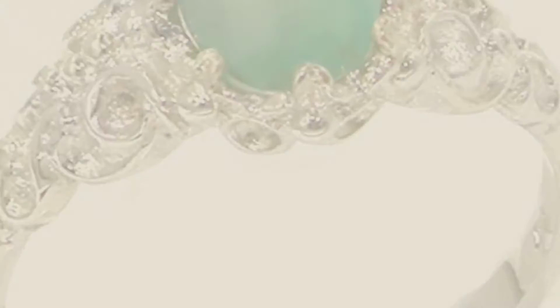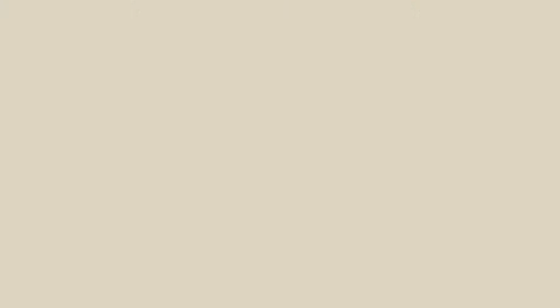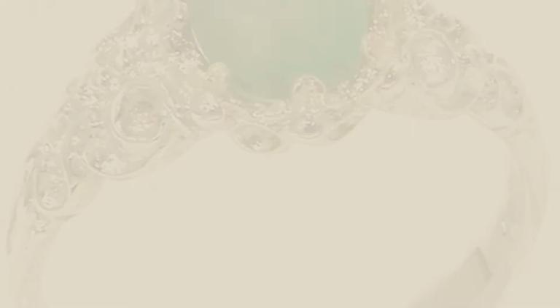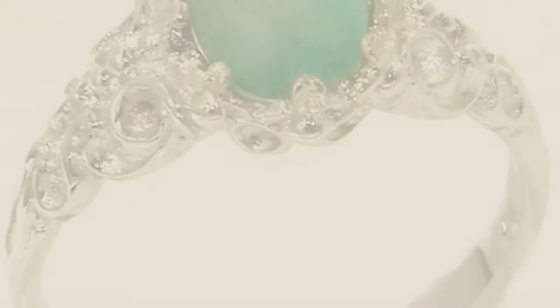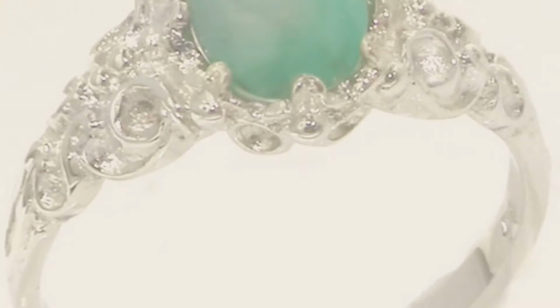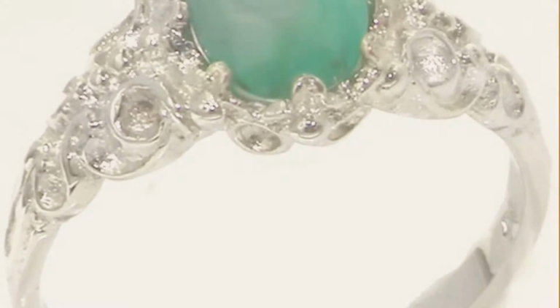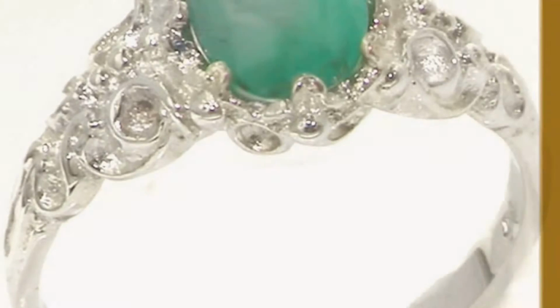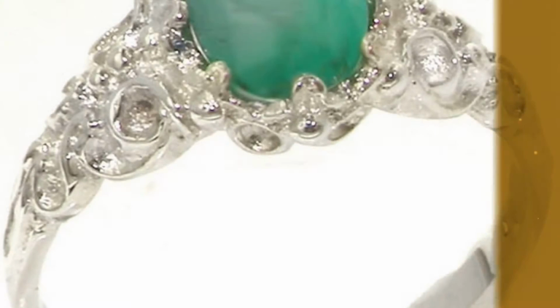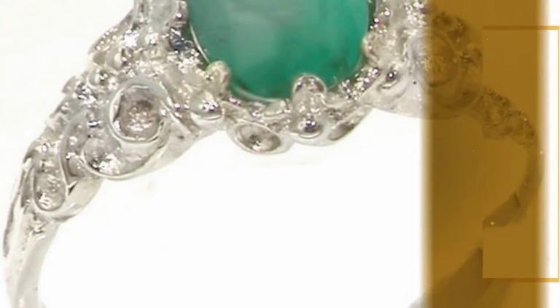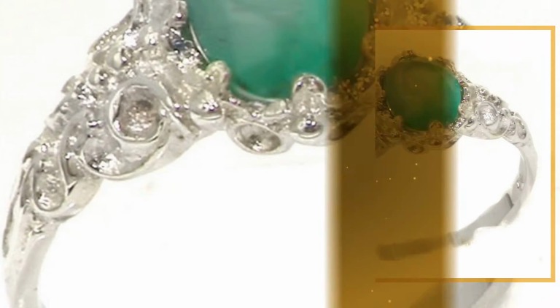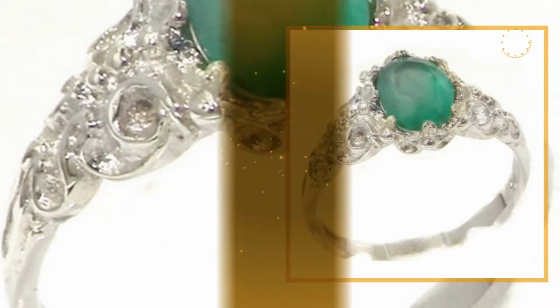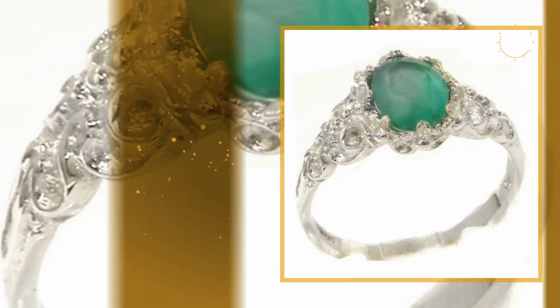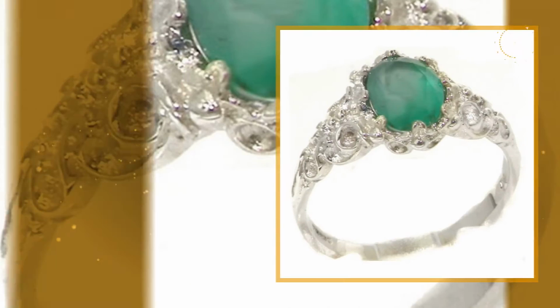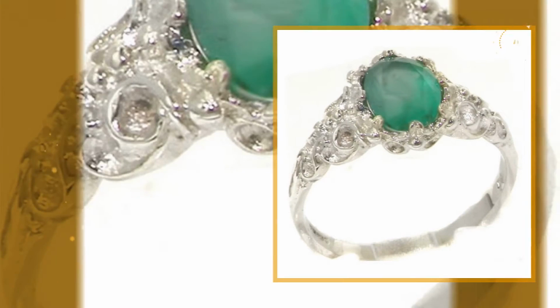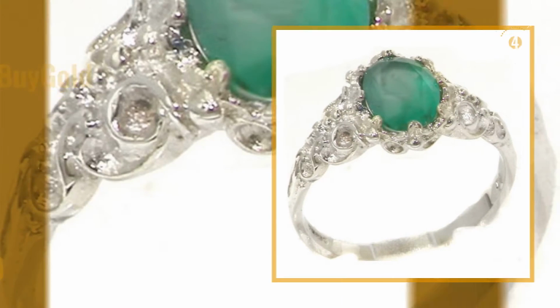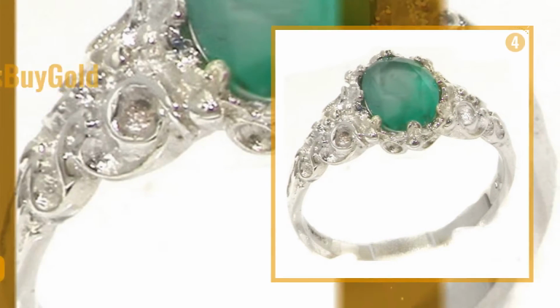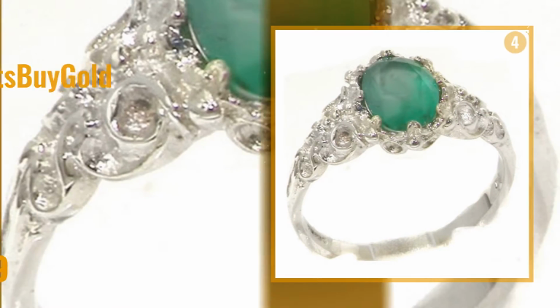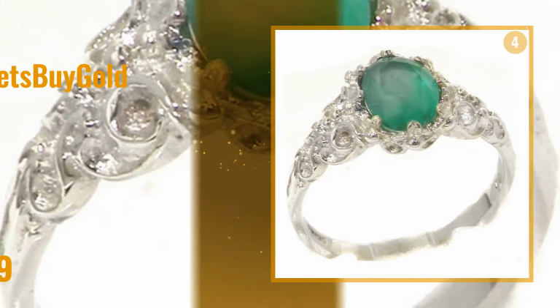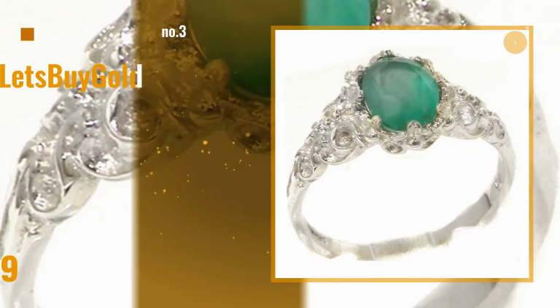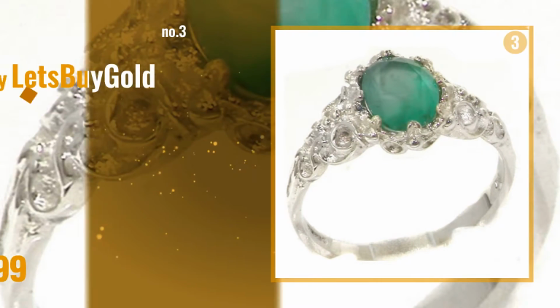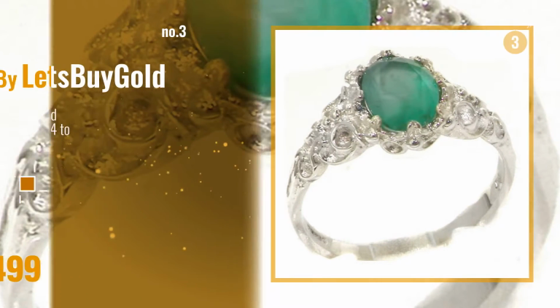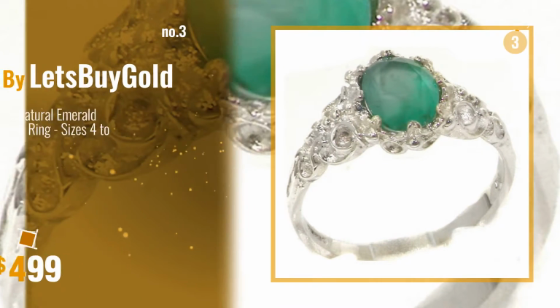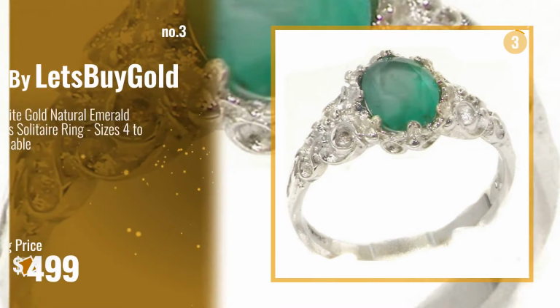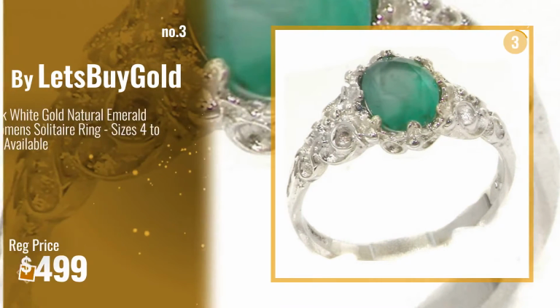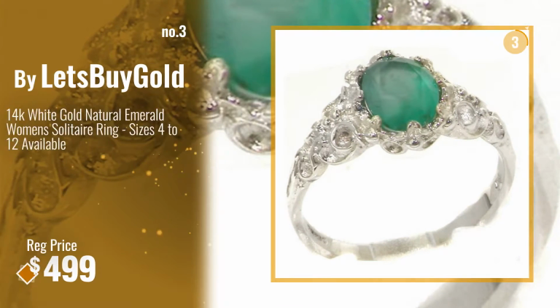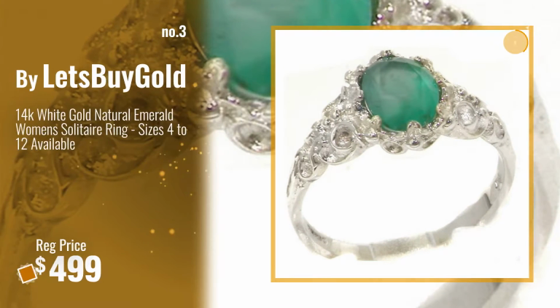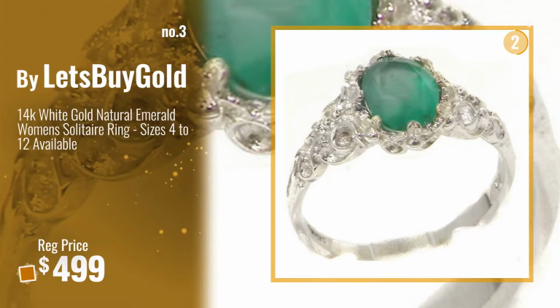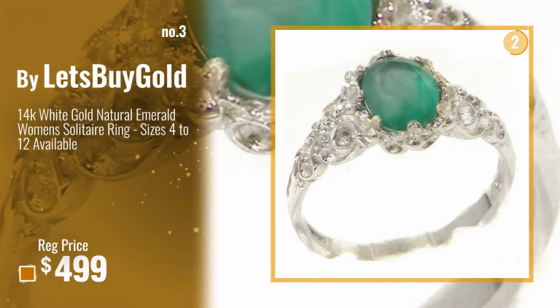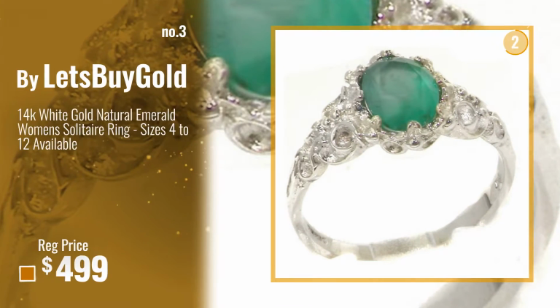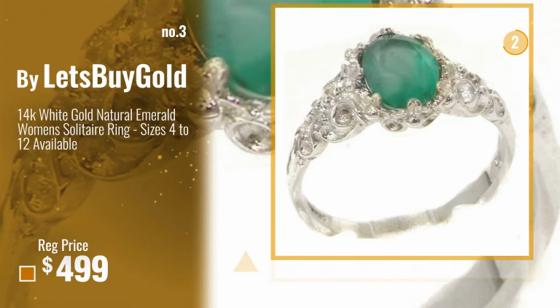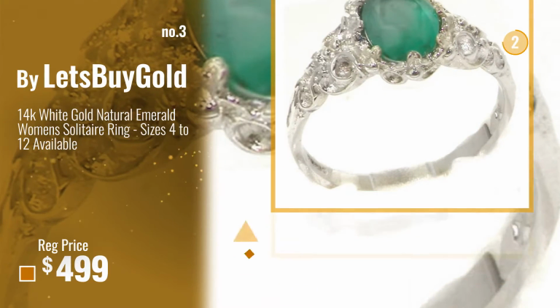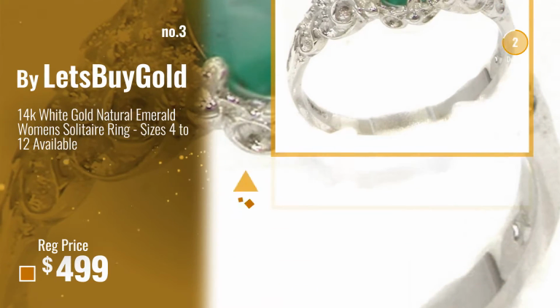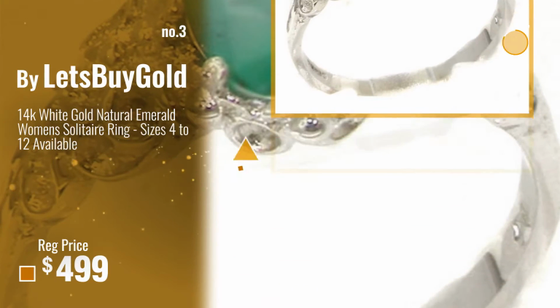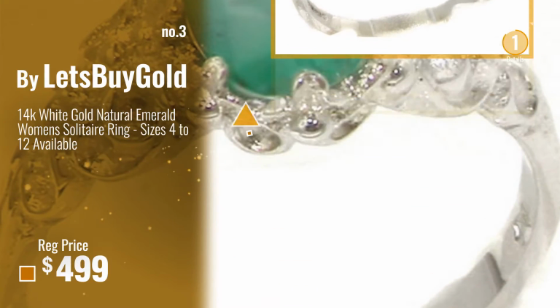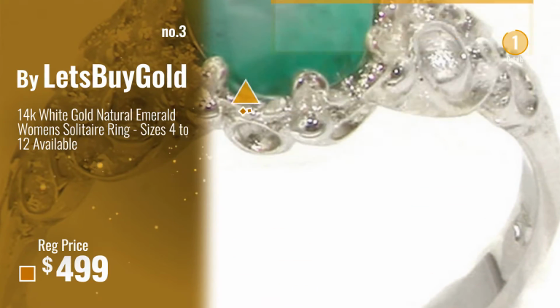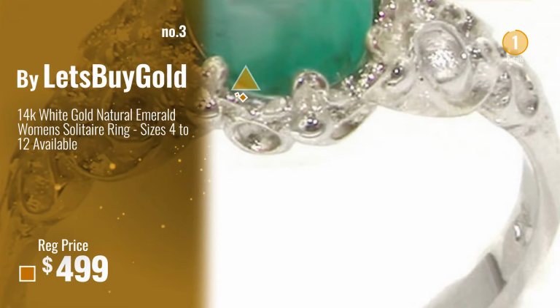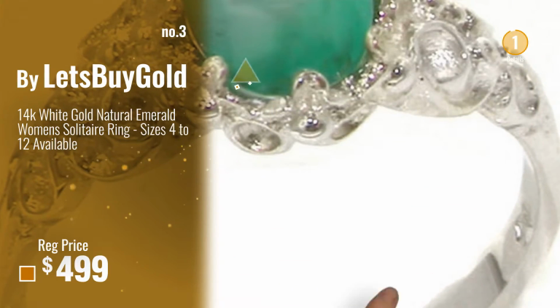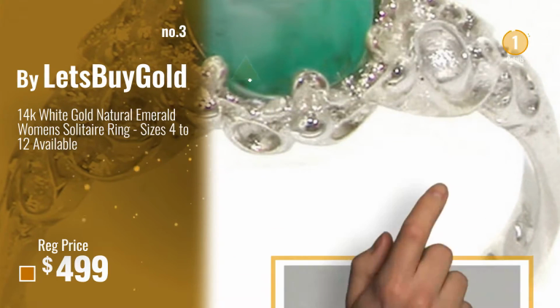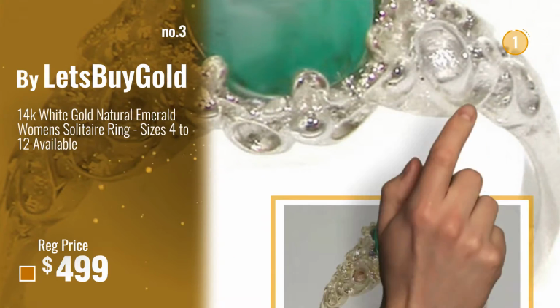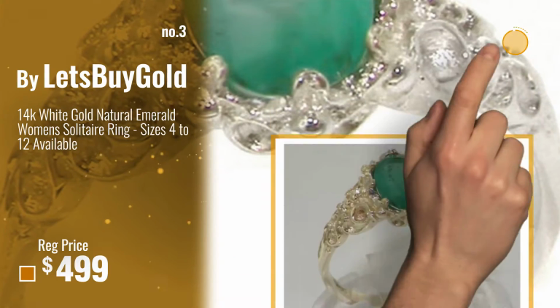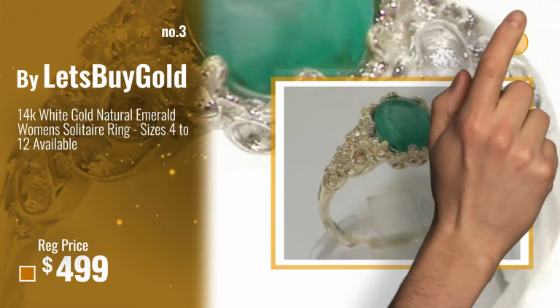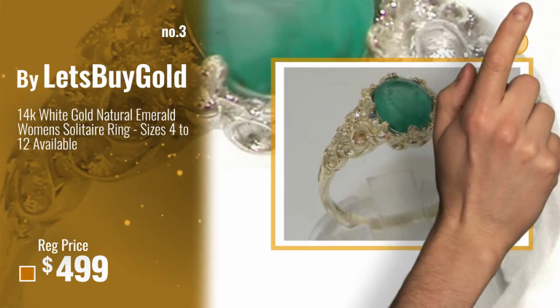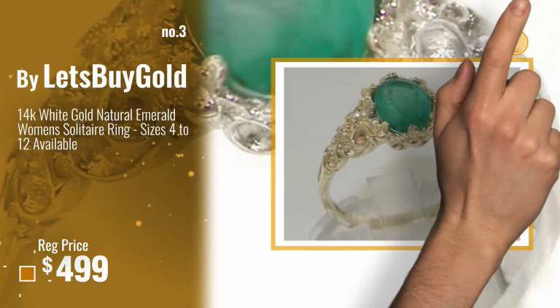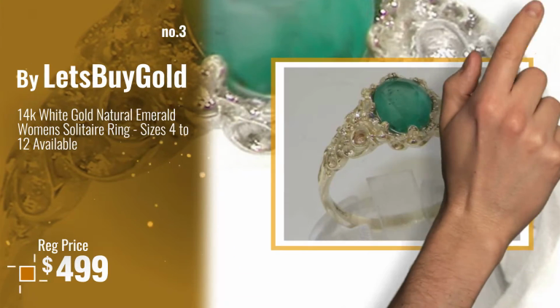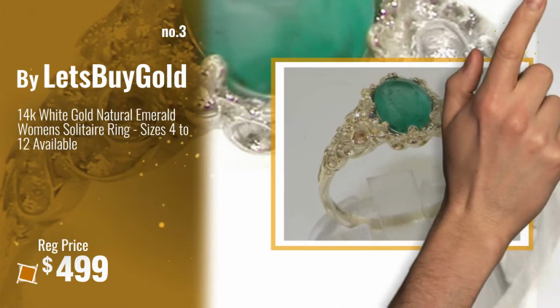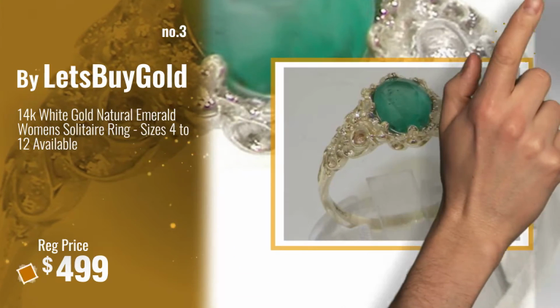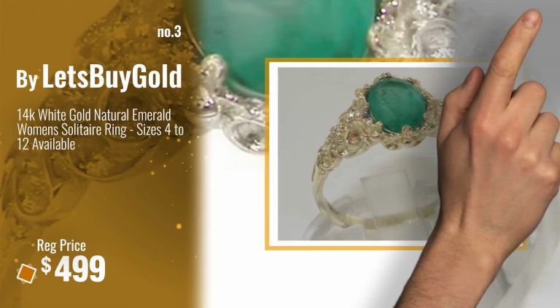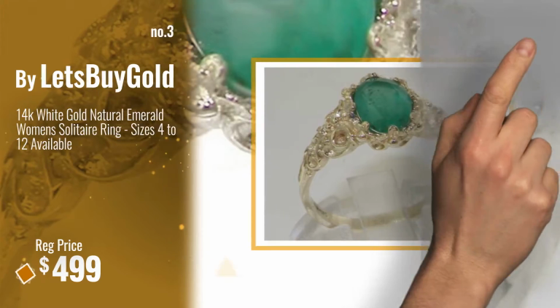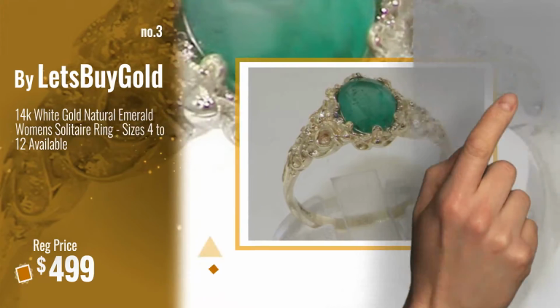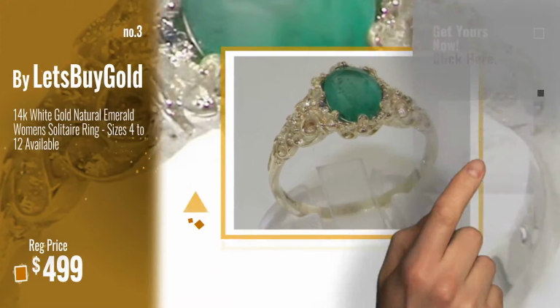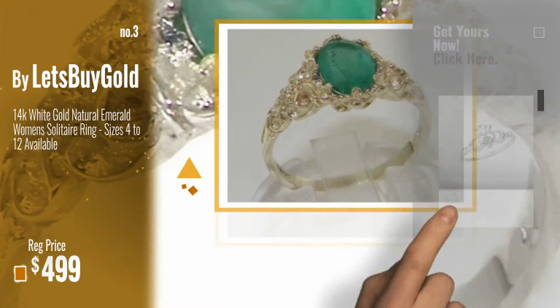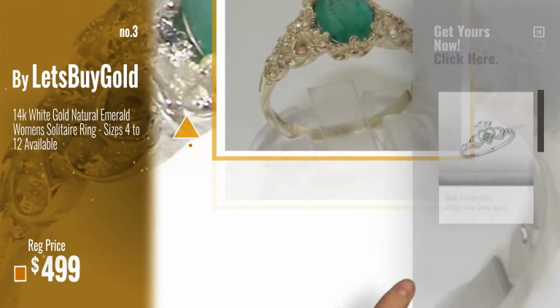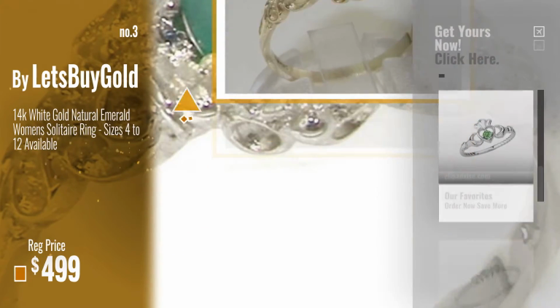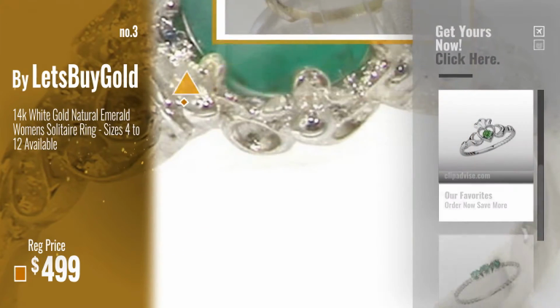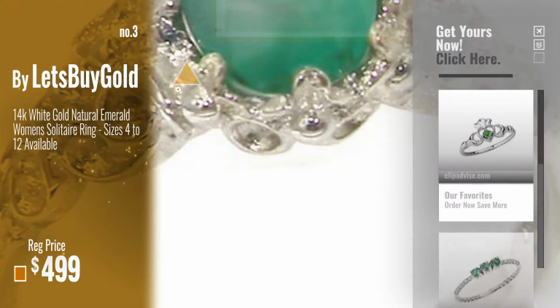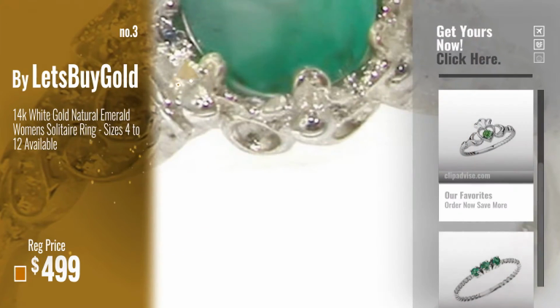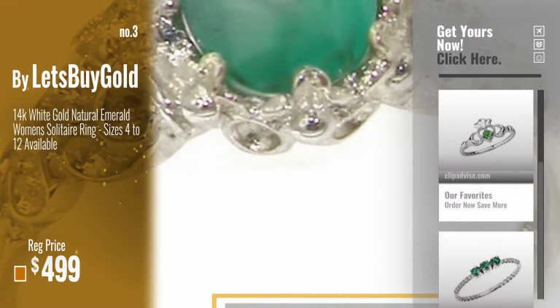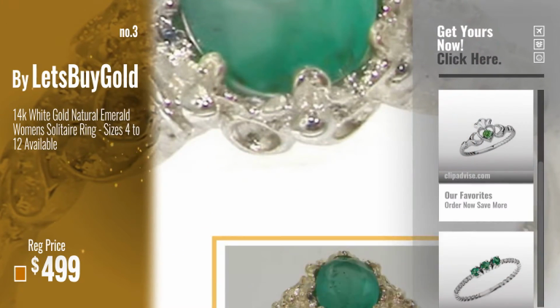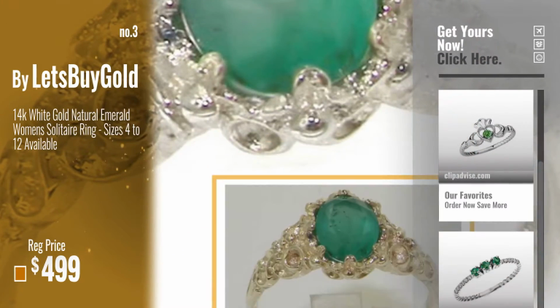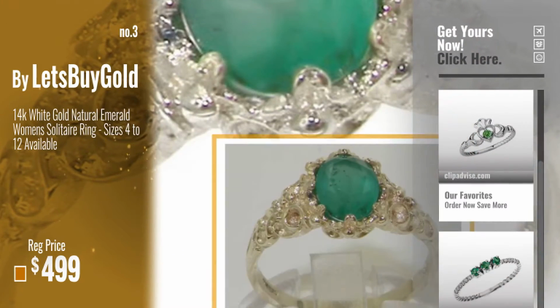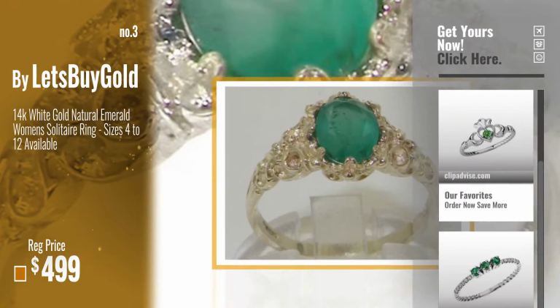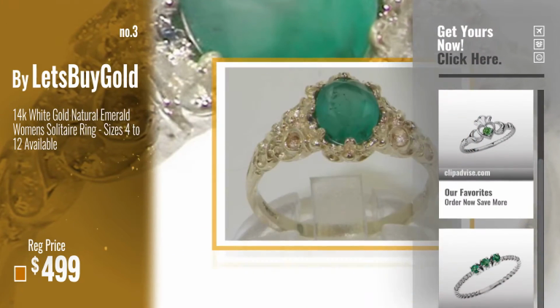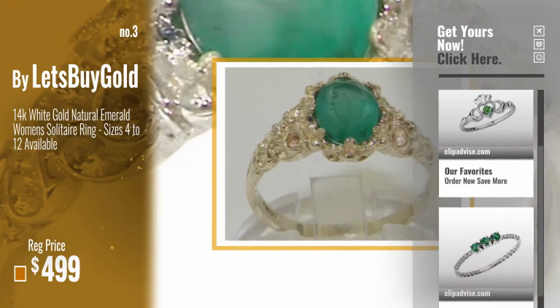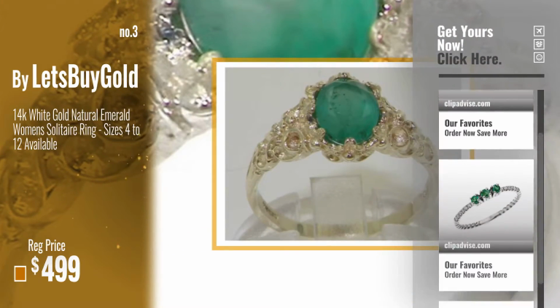Number 3, Buy Let's Buy Gold. For more info about these great emerald rings, click this banner below.